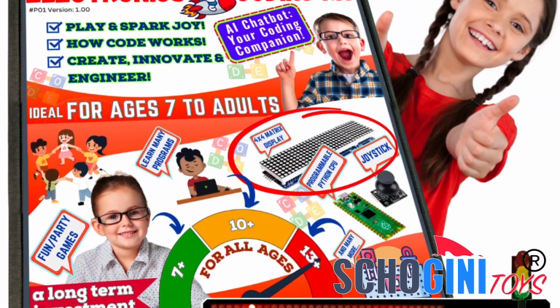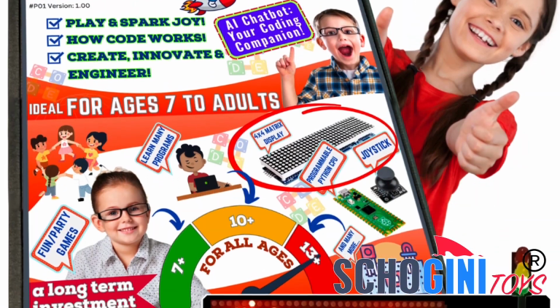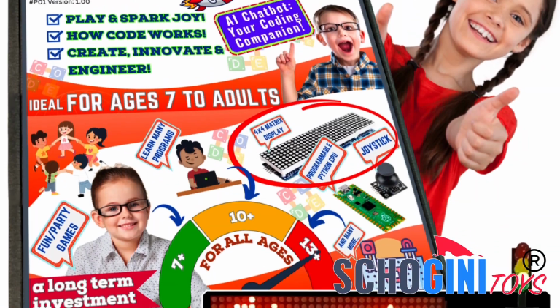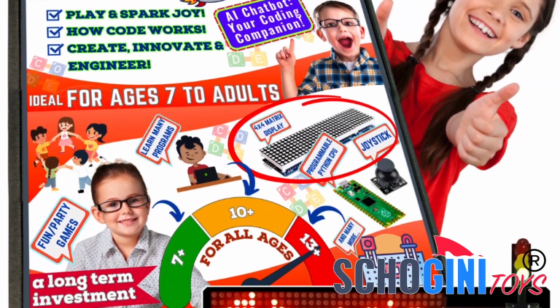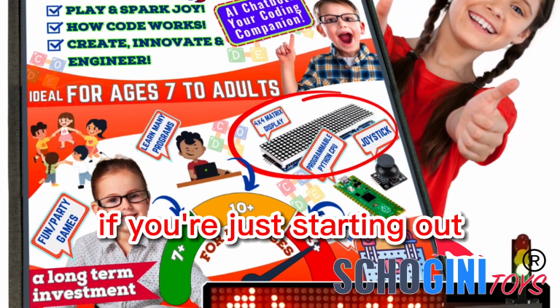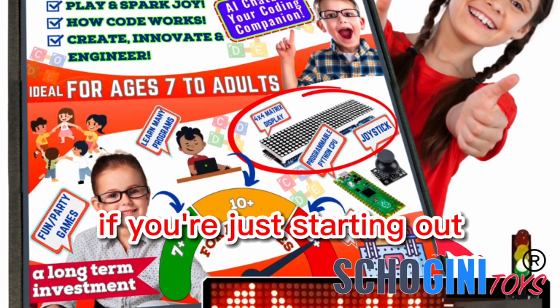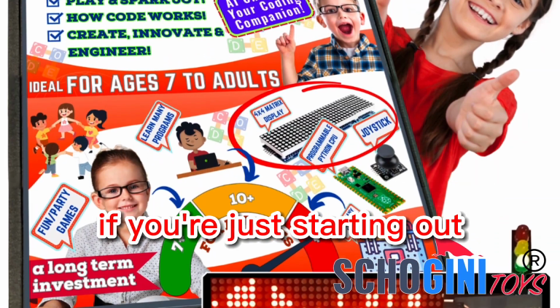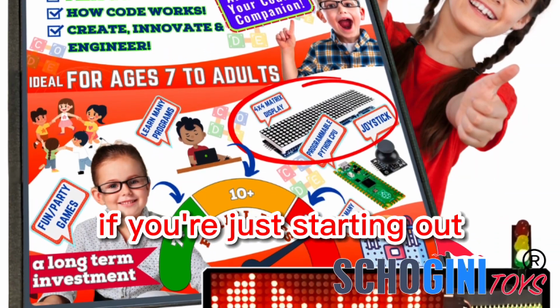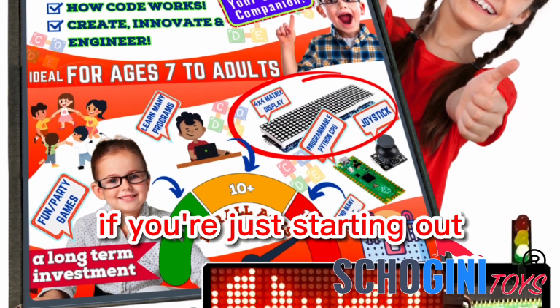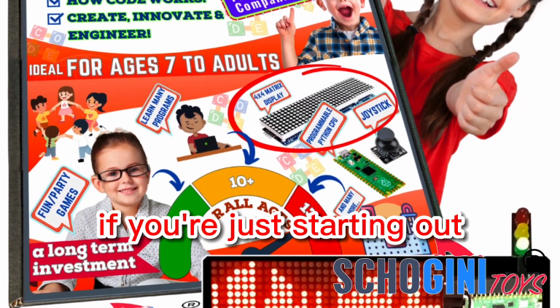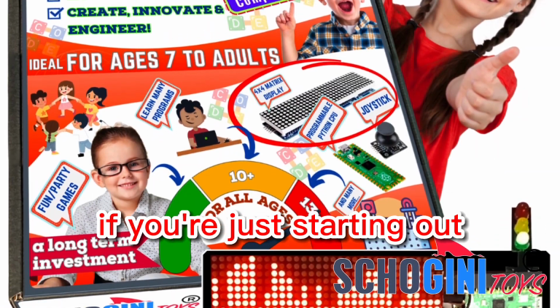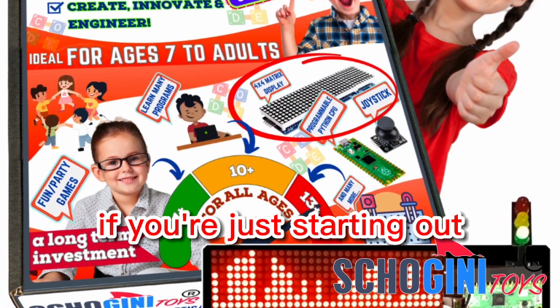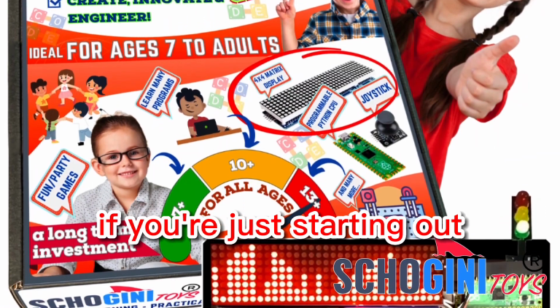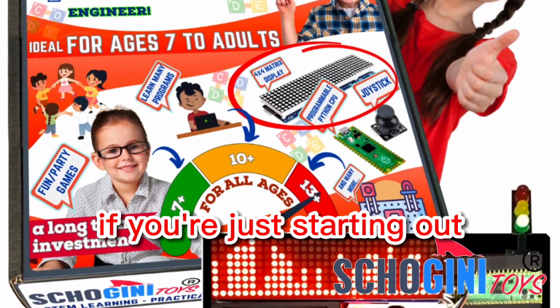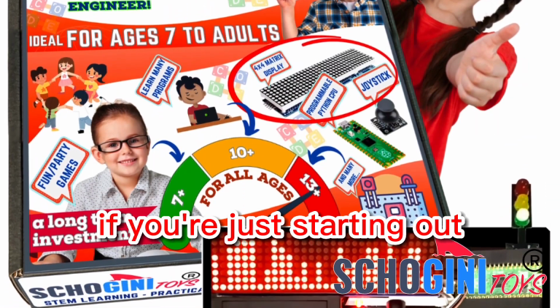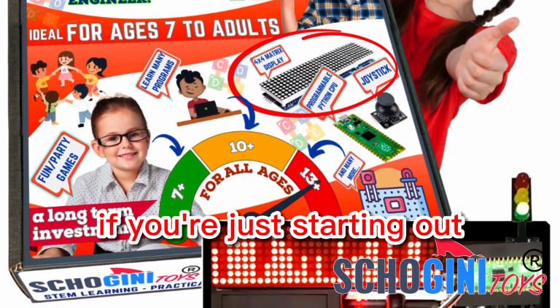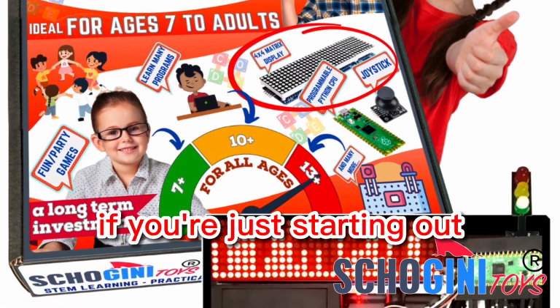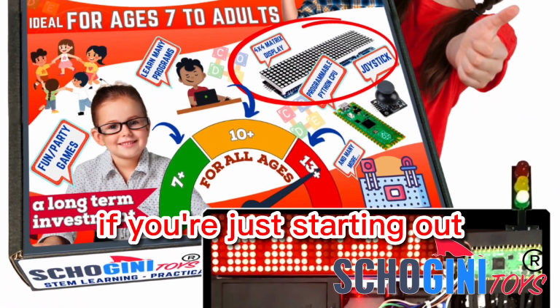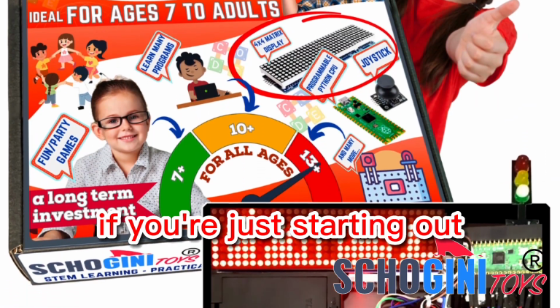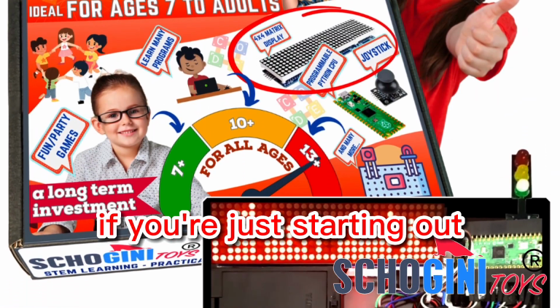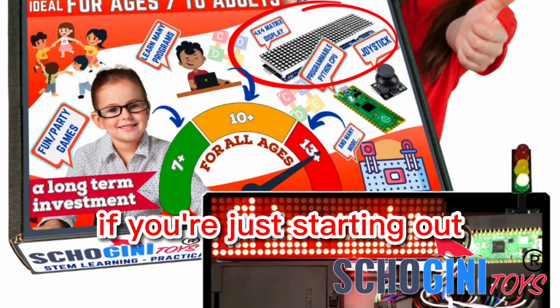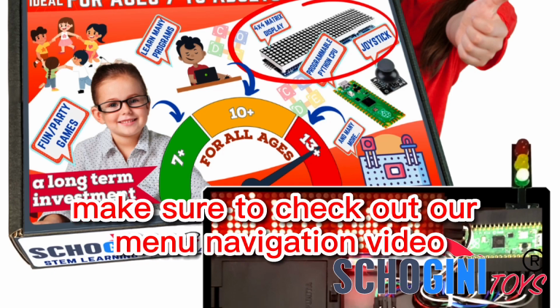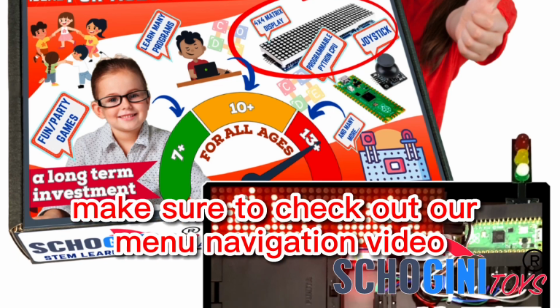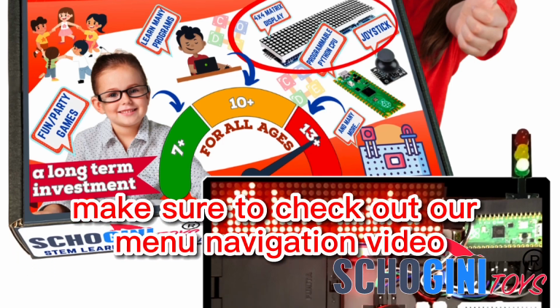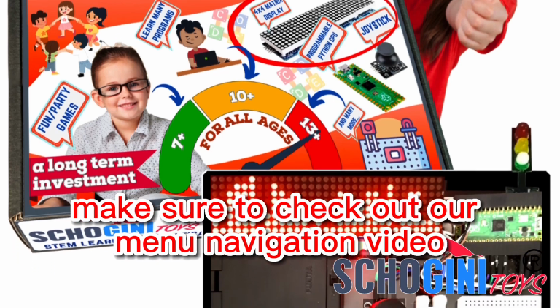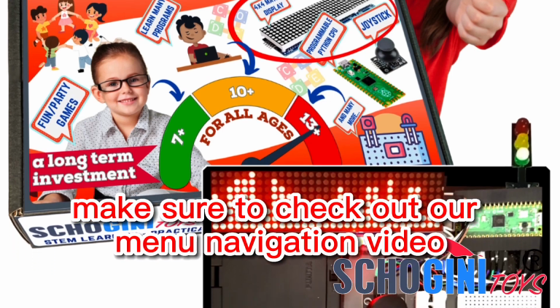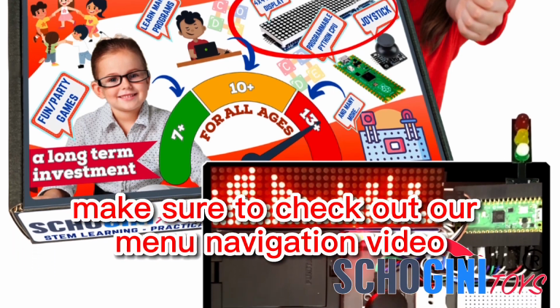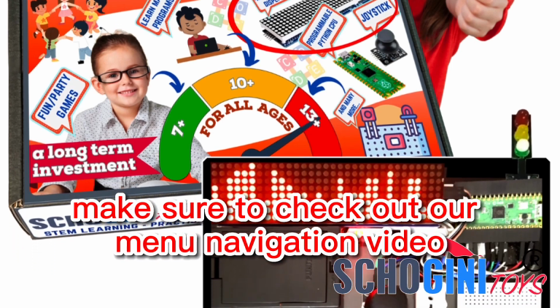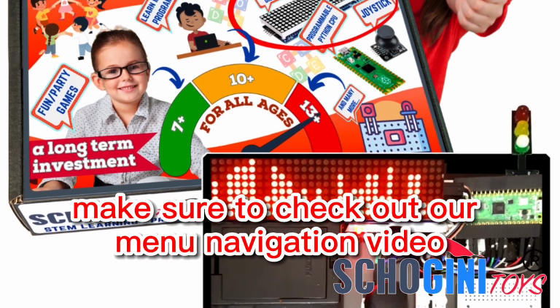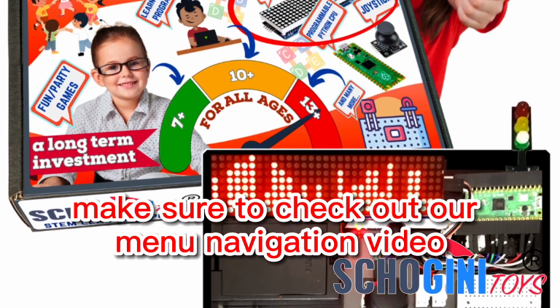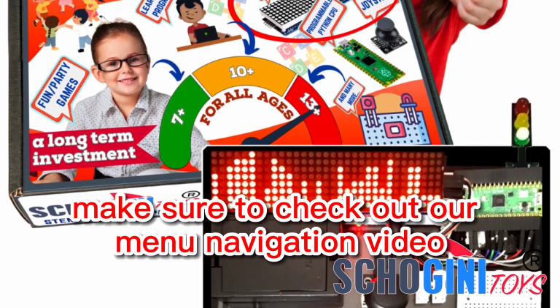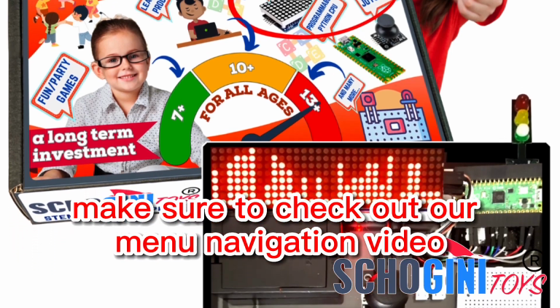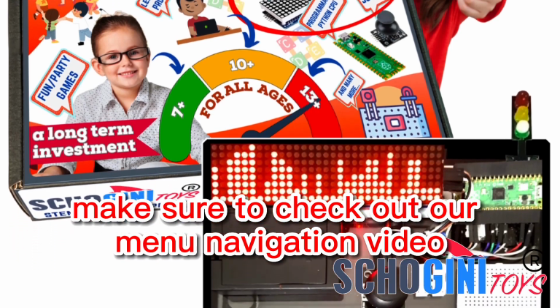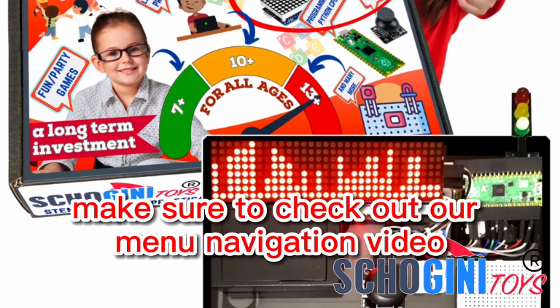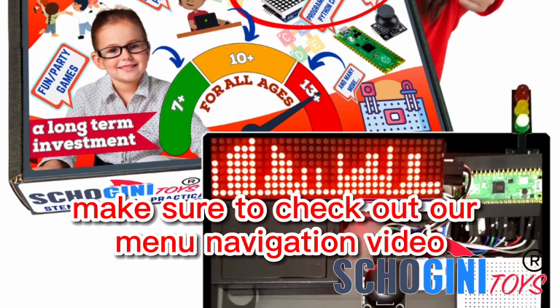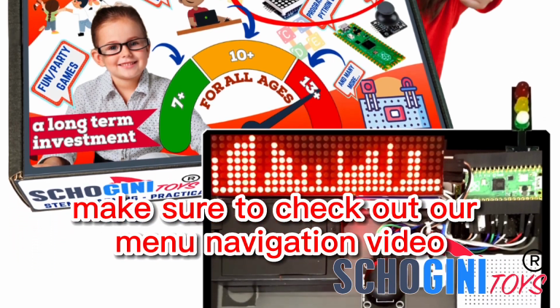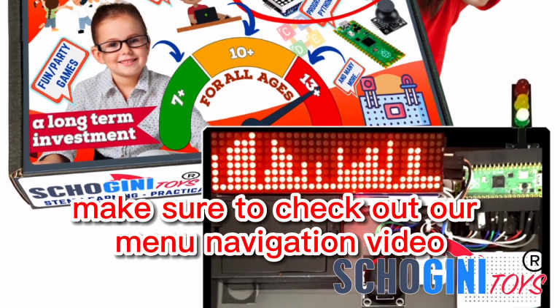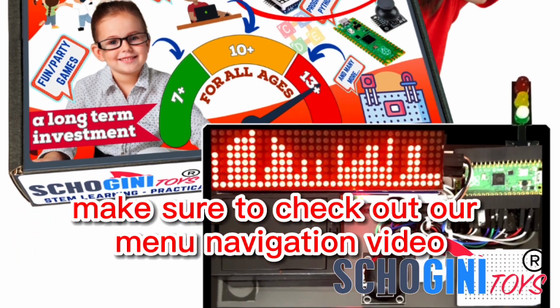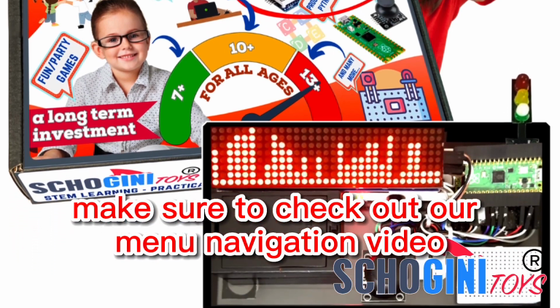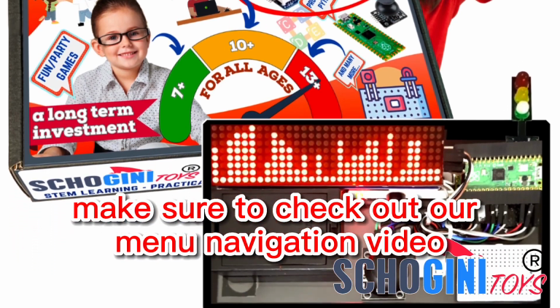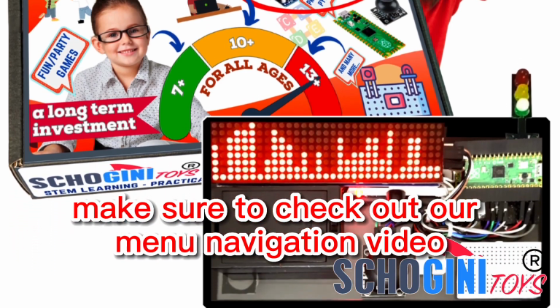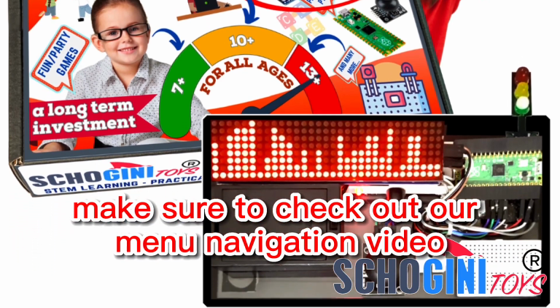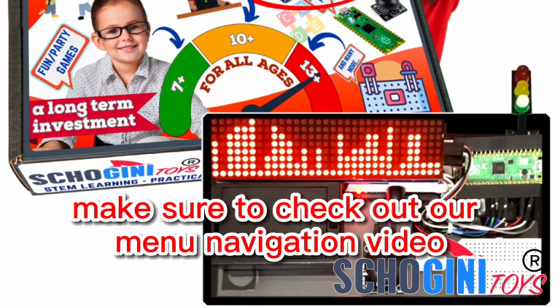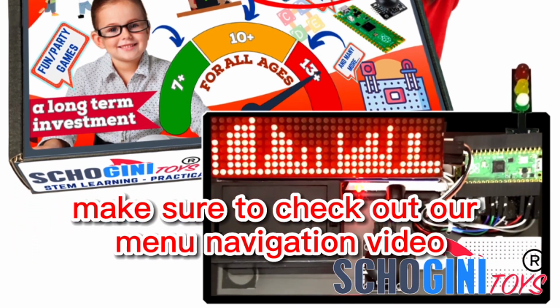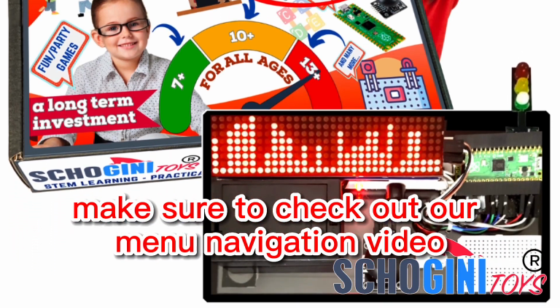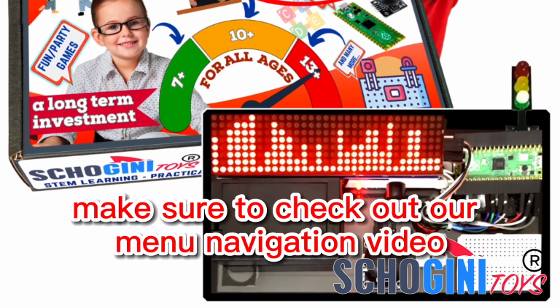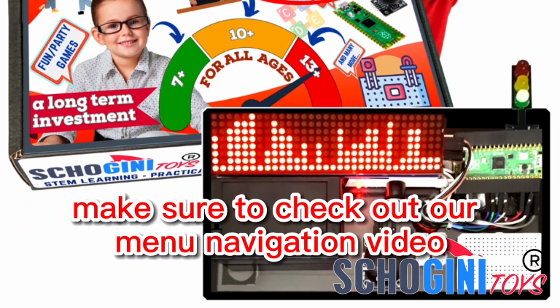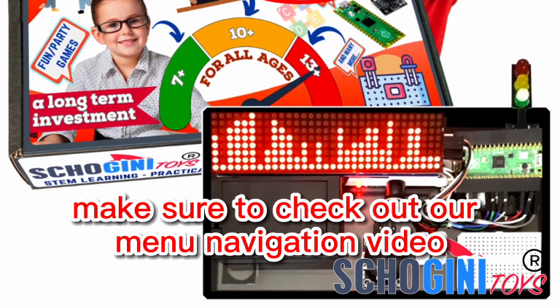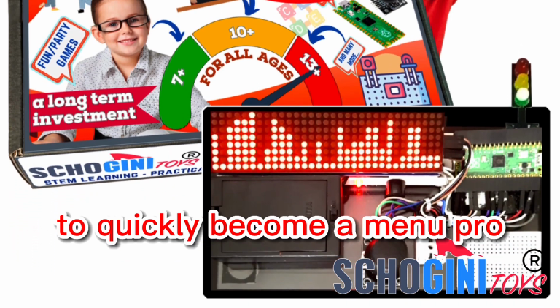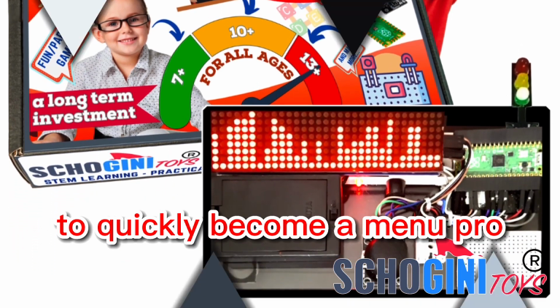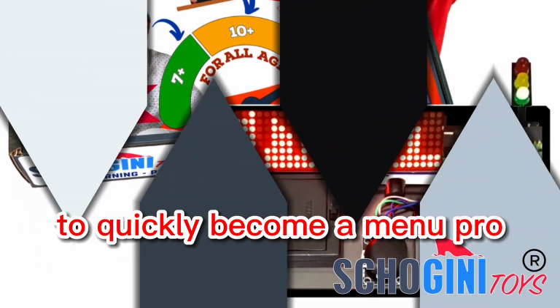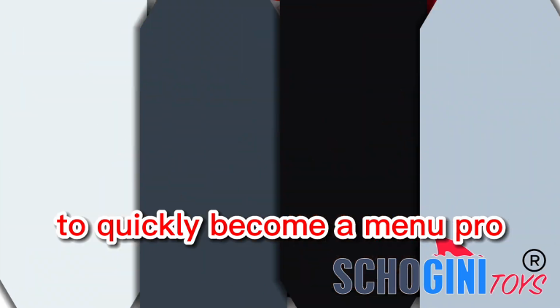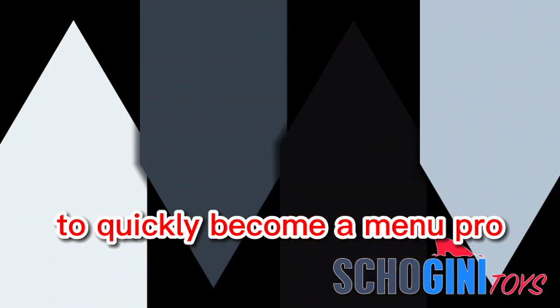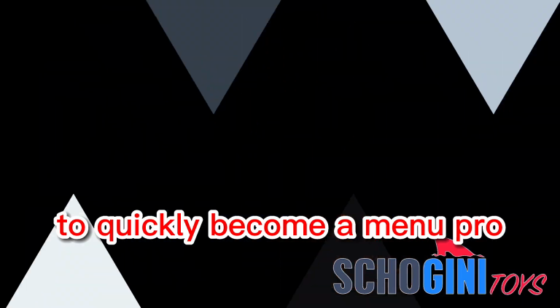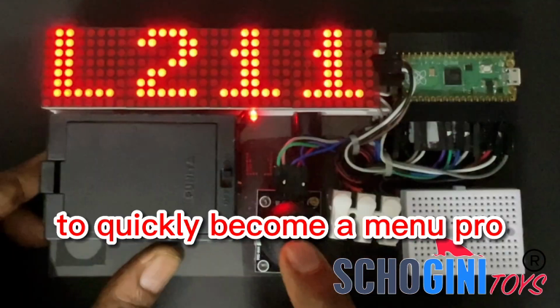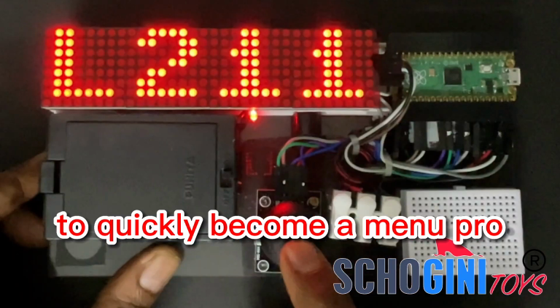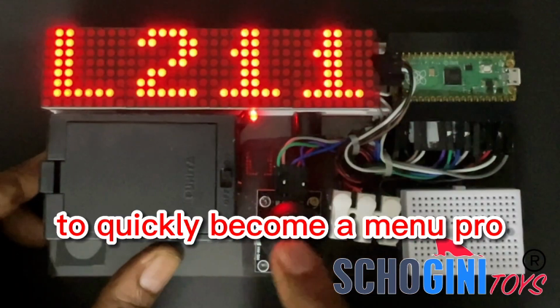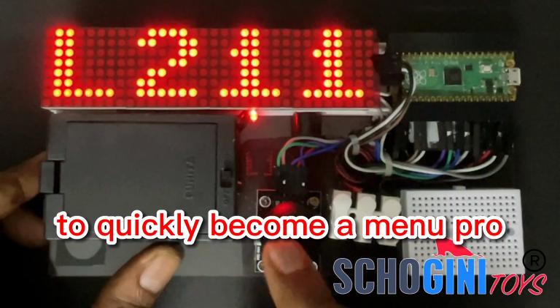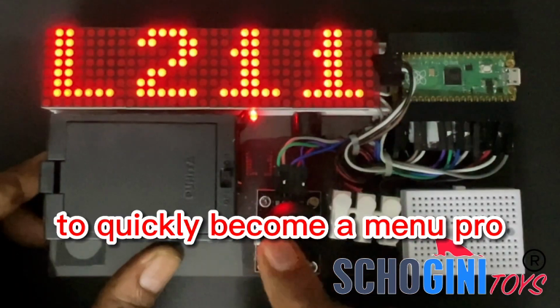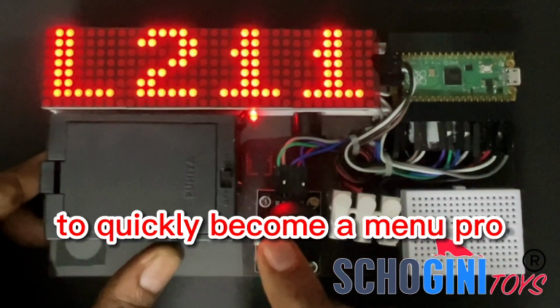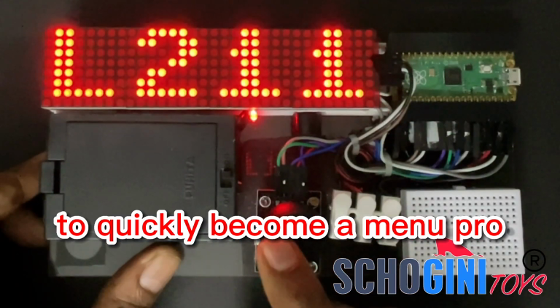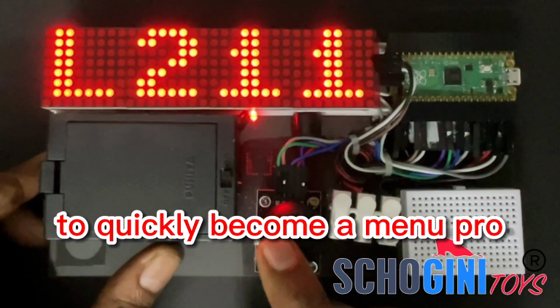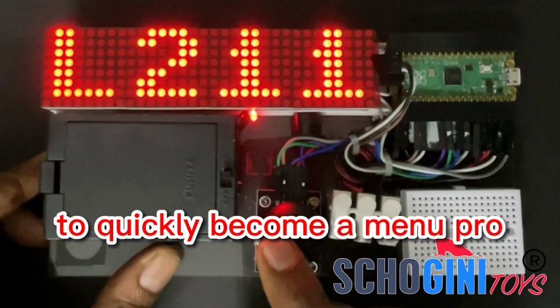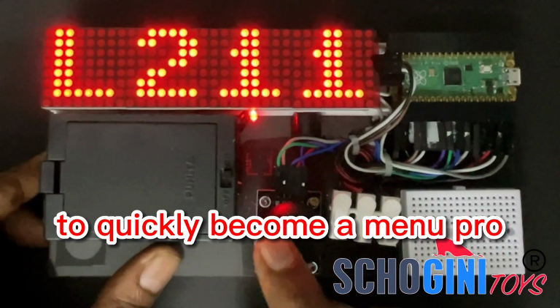If you're just starting out, make sure to check out our menu navigation video to quickly become a menu pro.